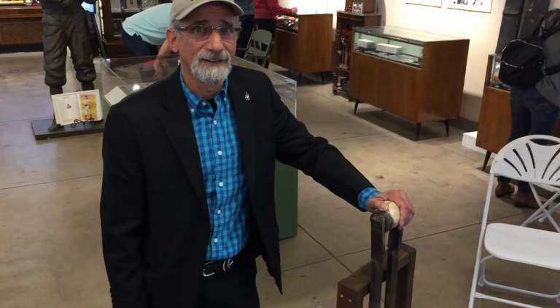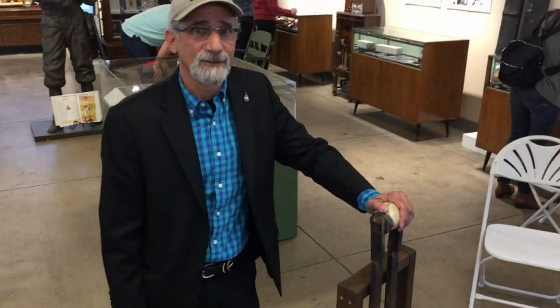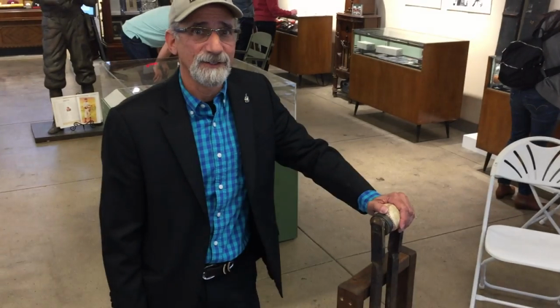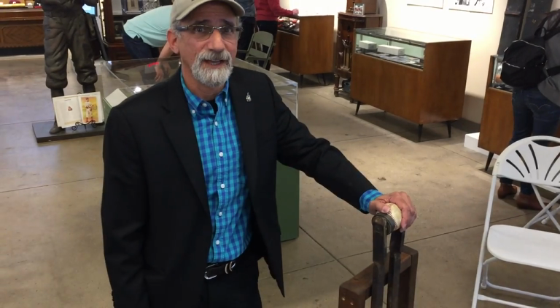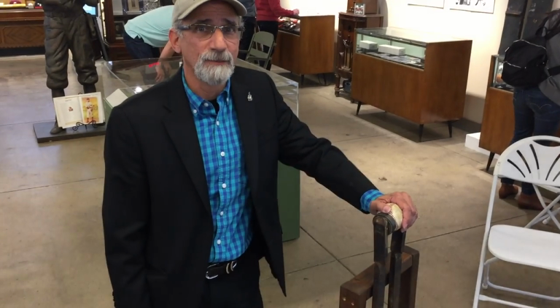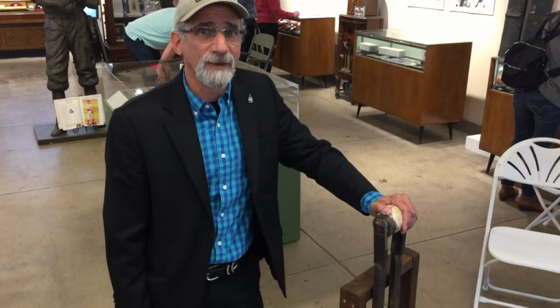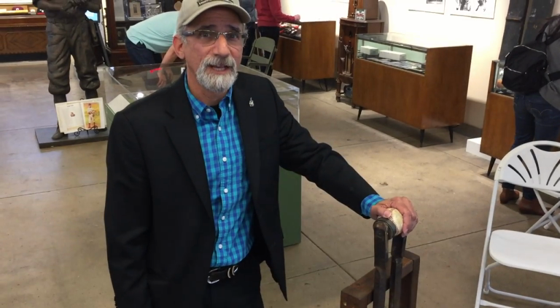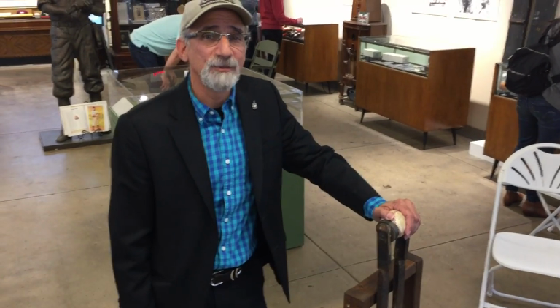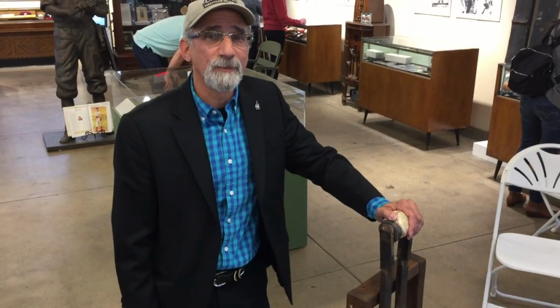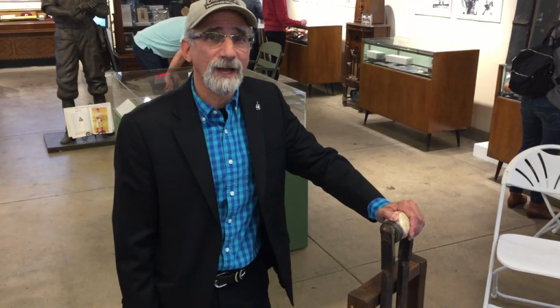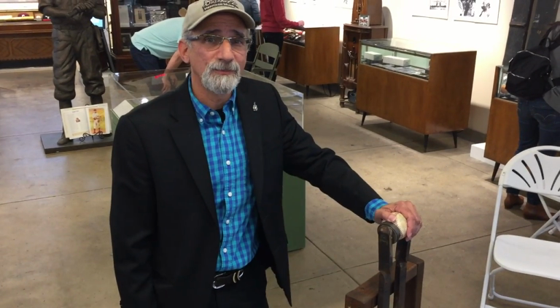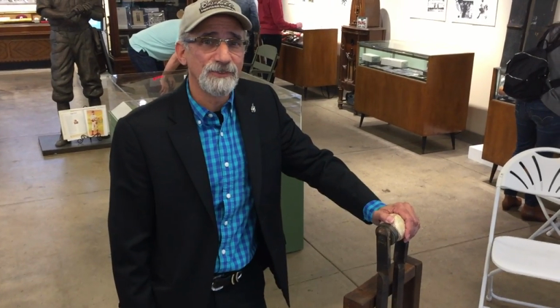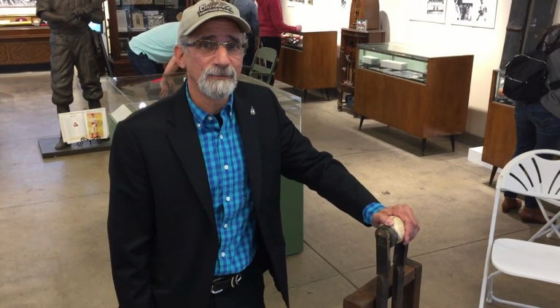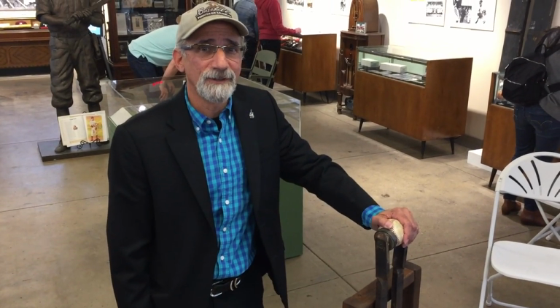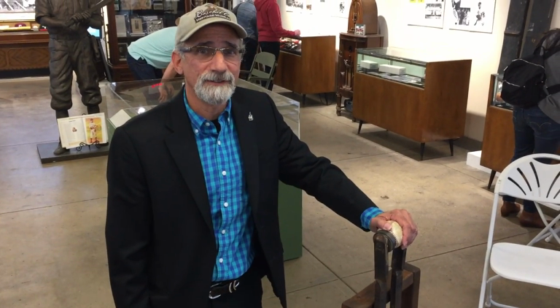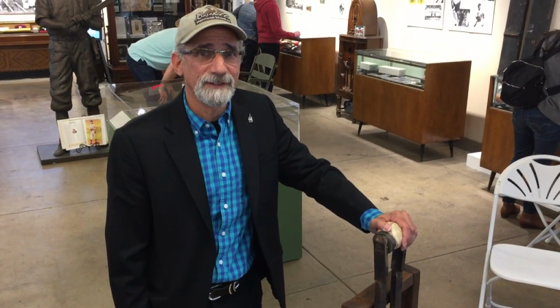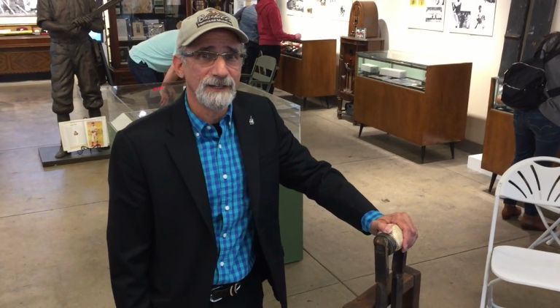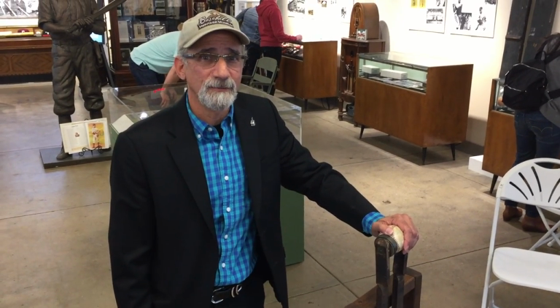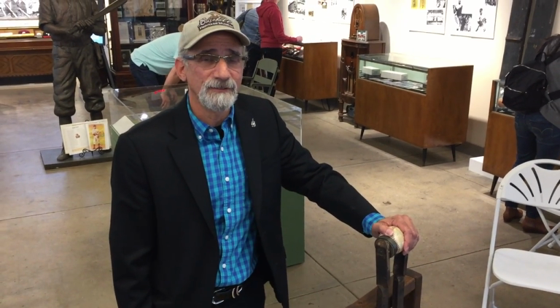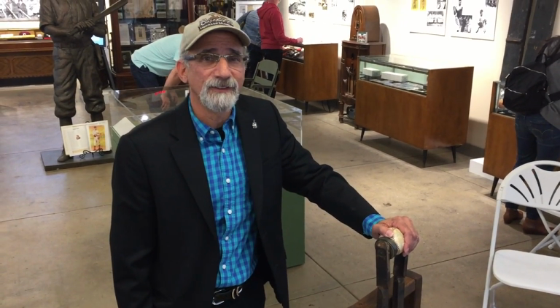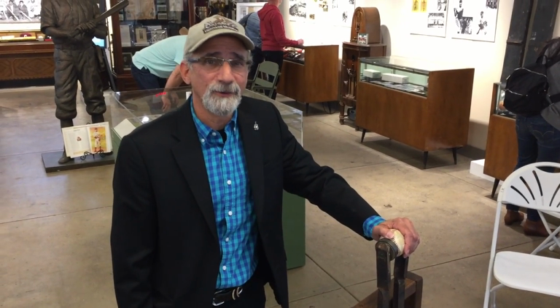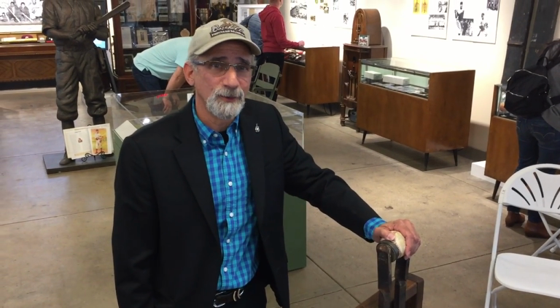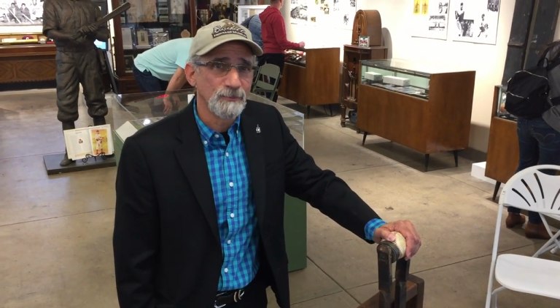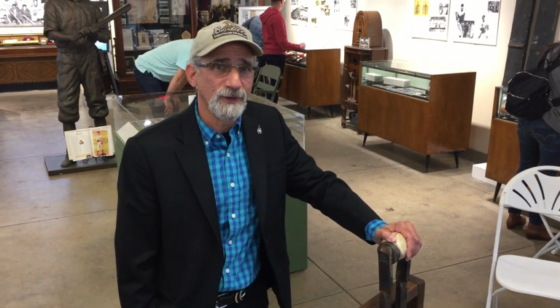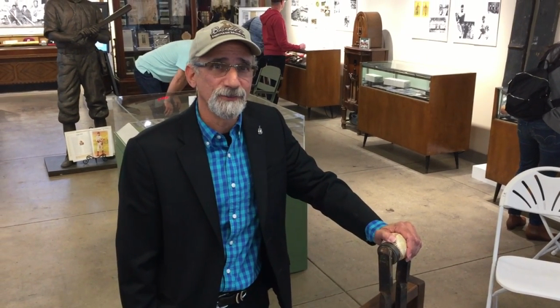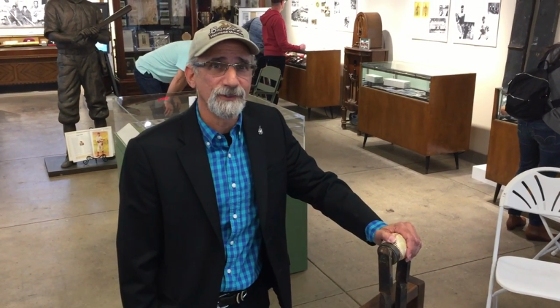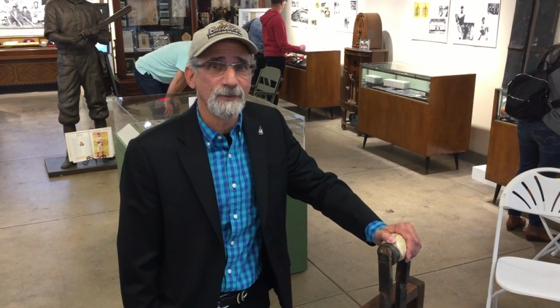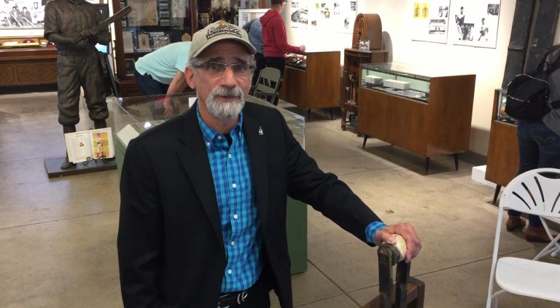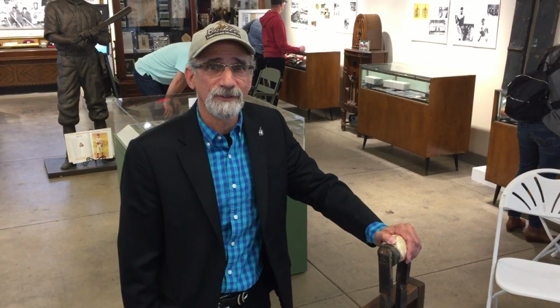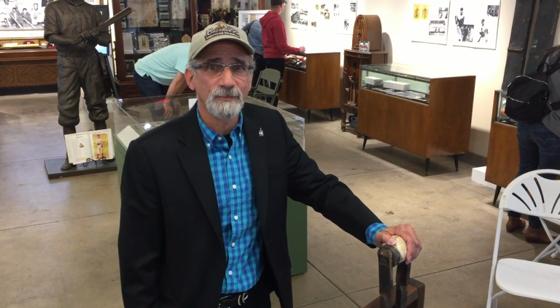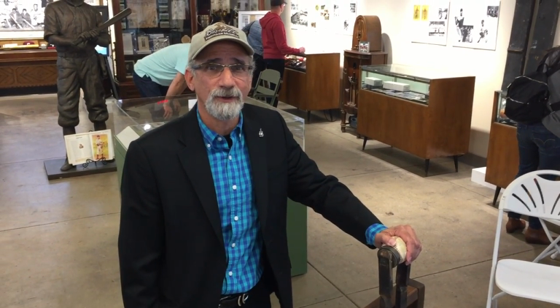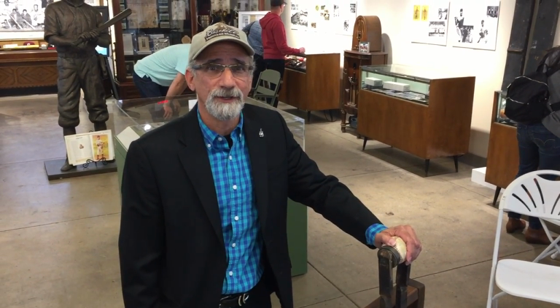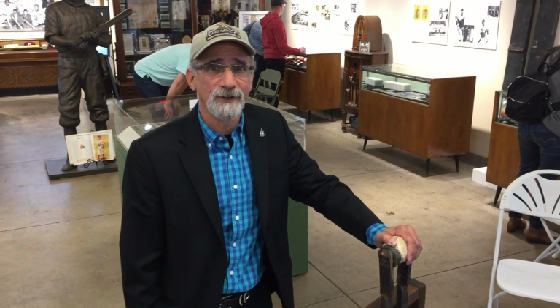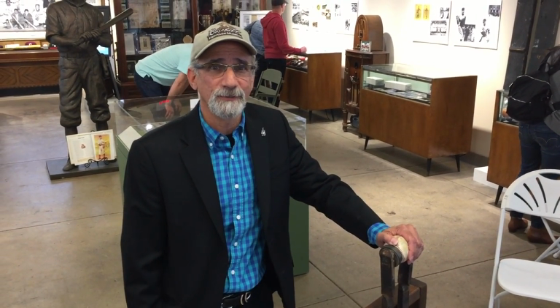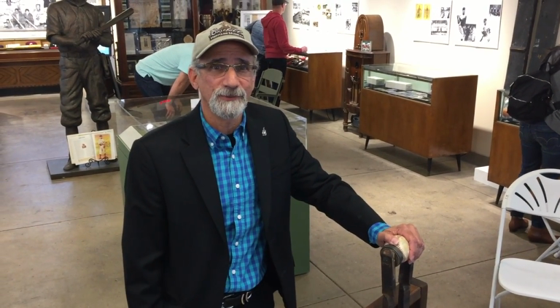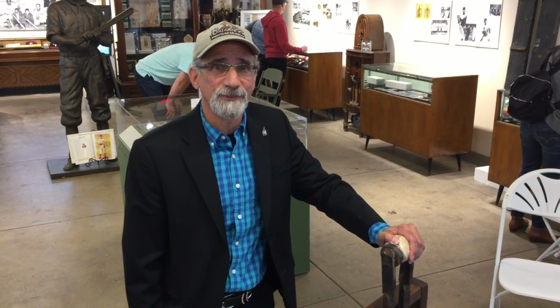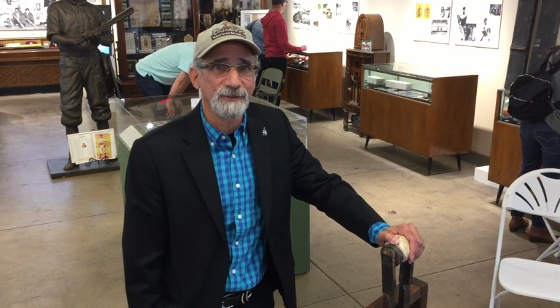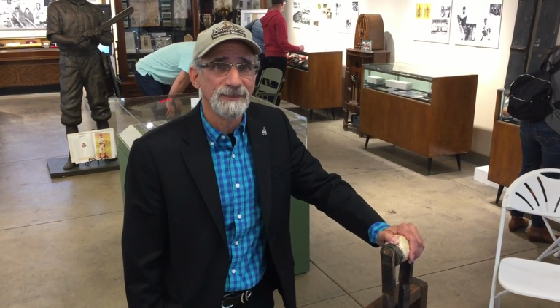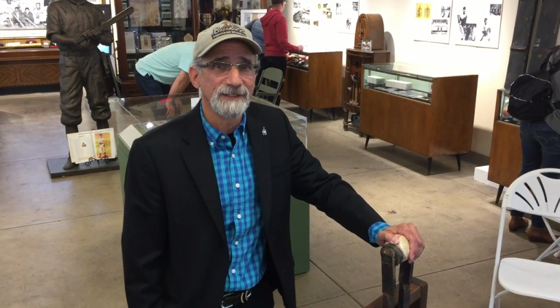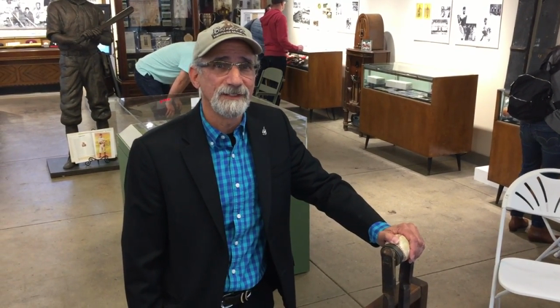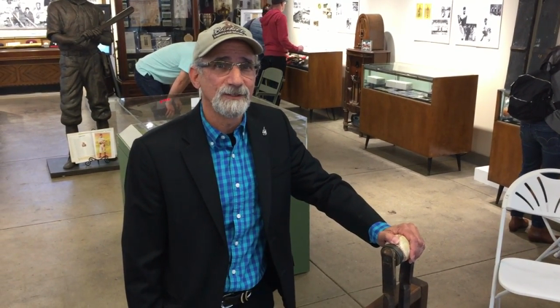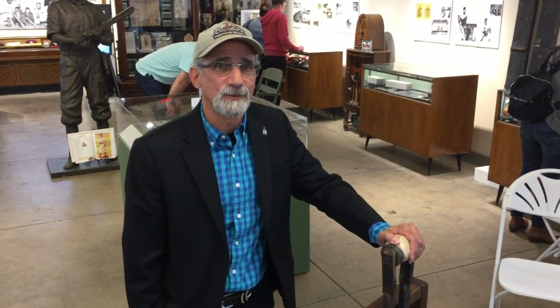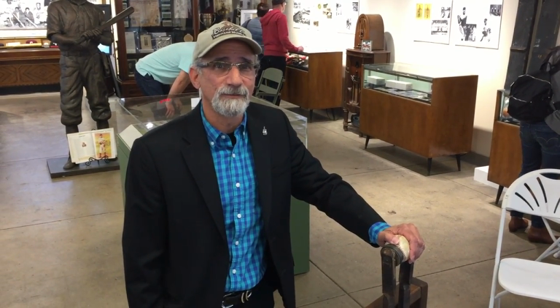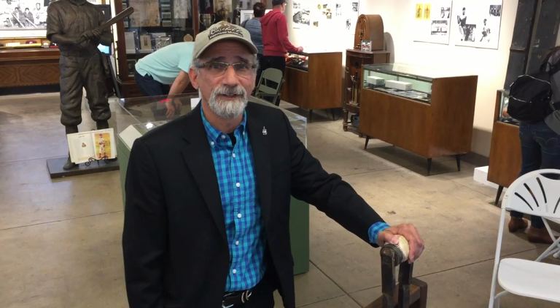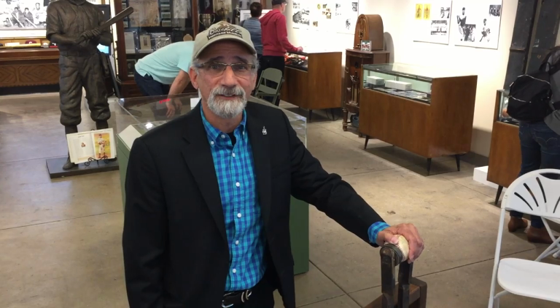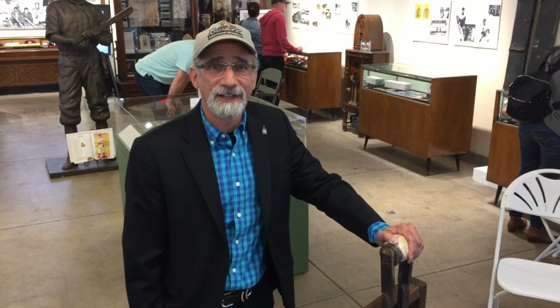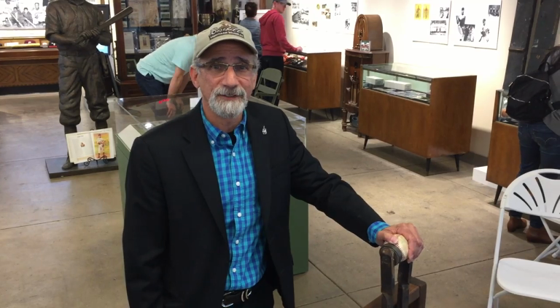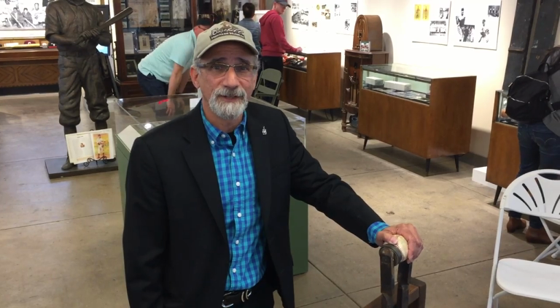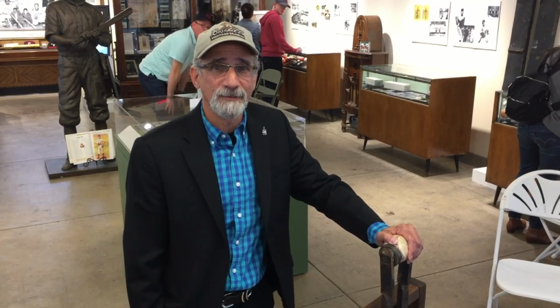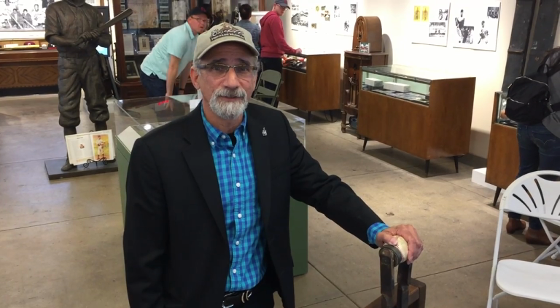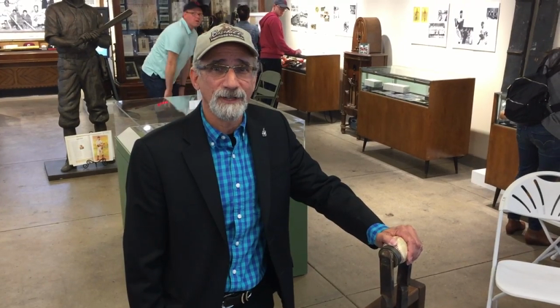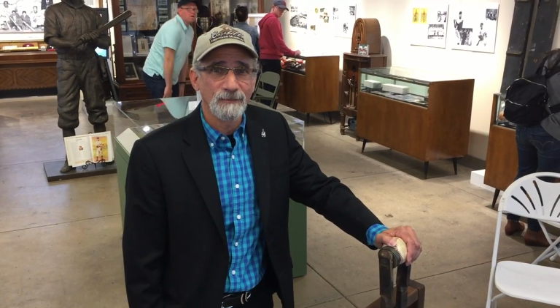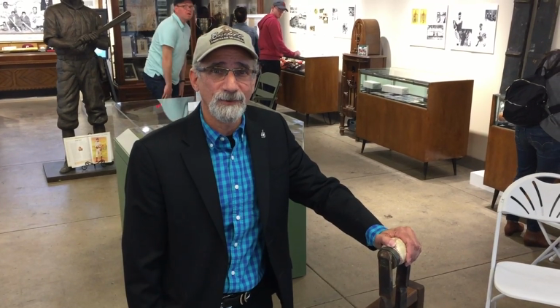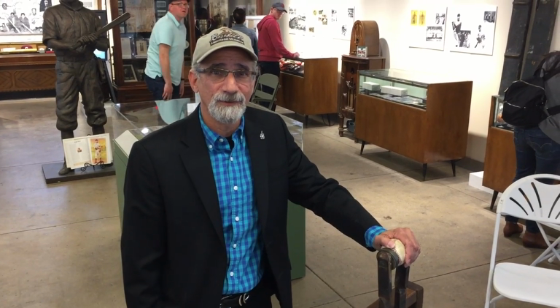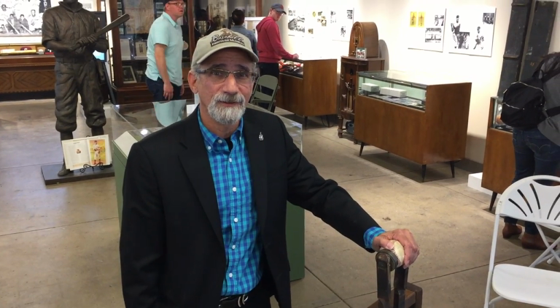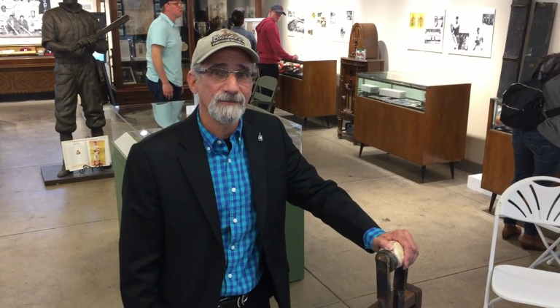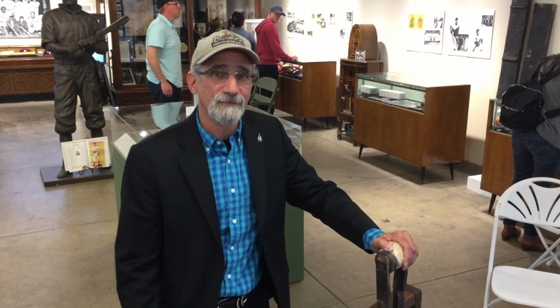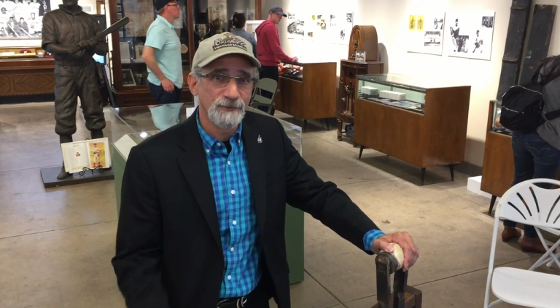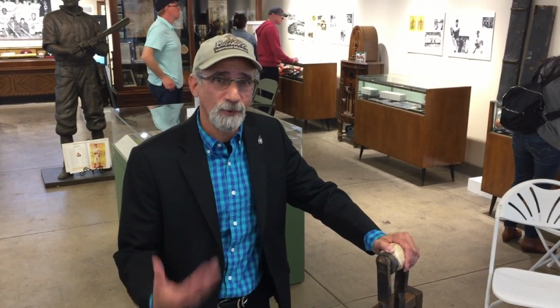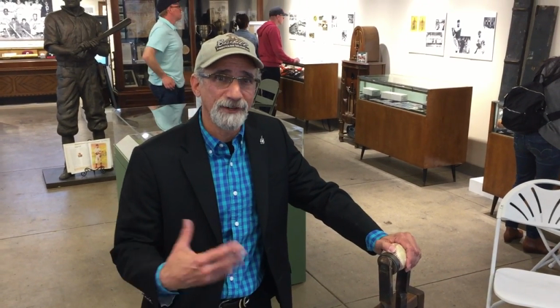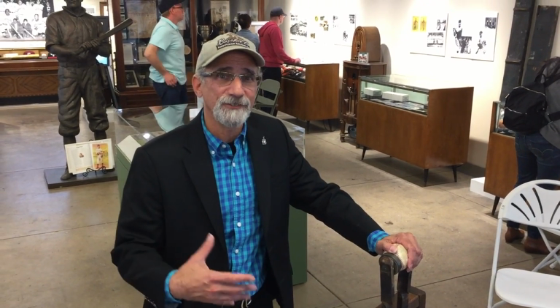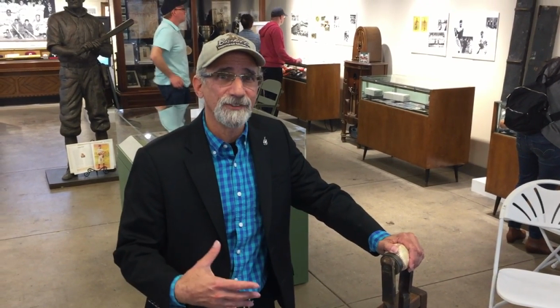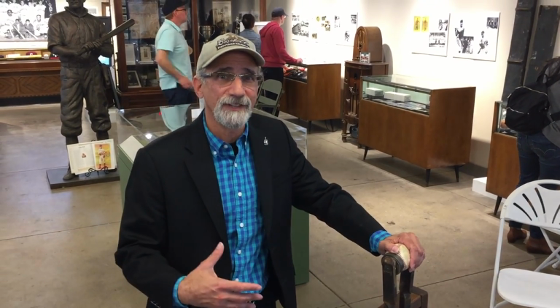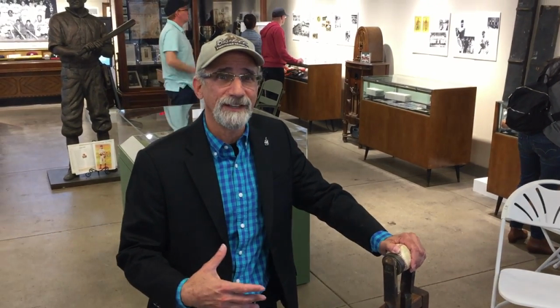Hi, my name is Bob Zimmer and I am the founder and president of the Baseball Heritage Museum. We're very glad you're able to come join us today.